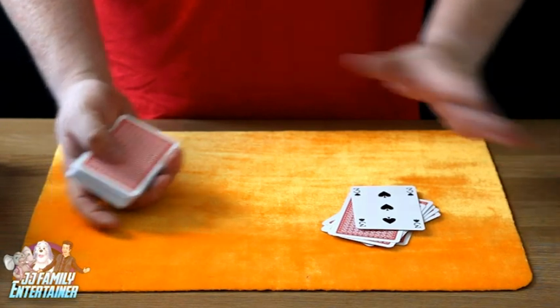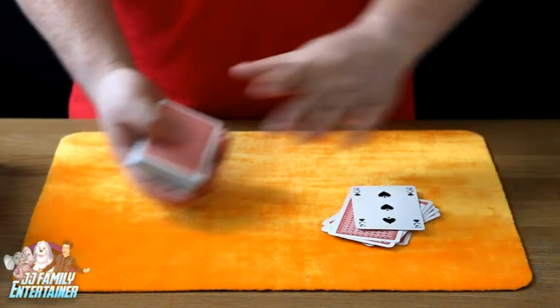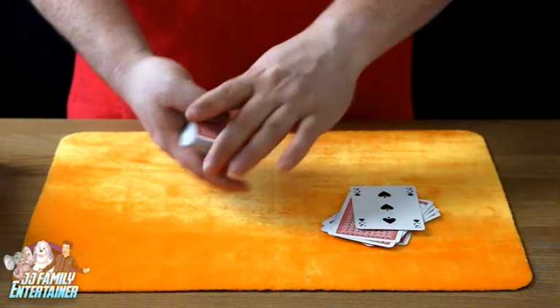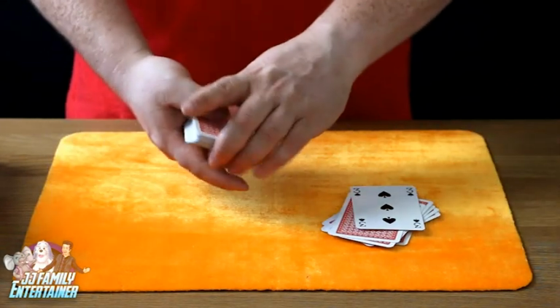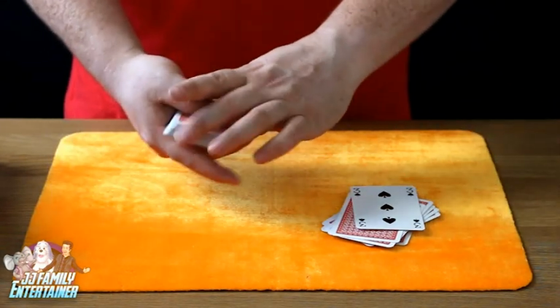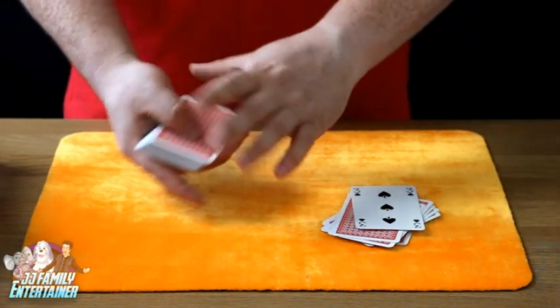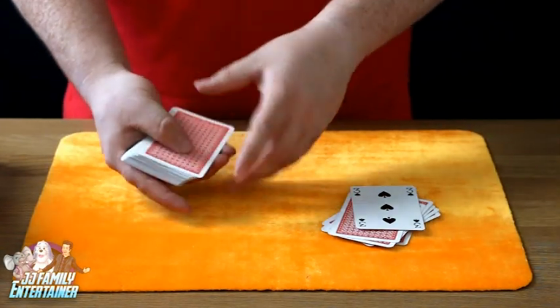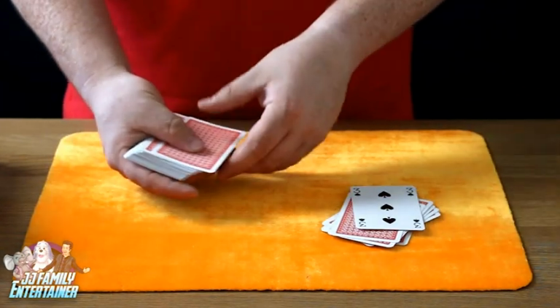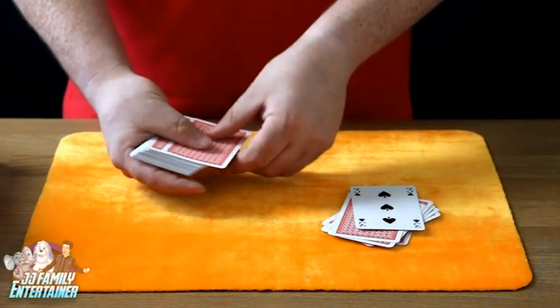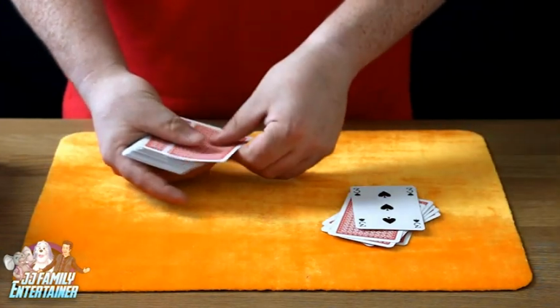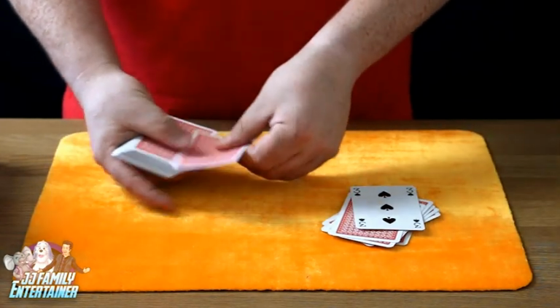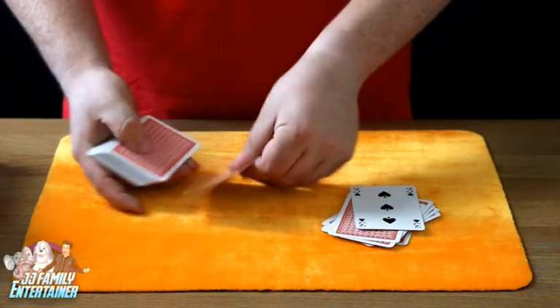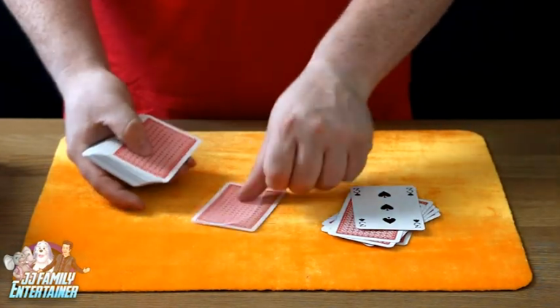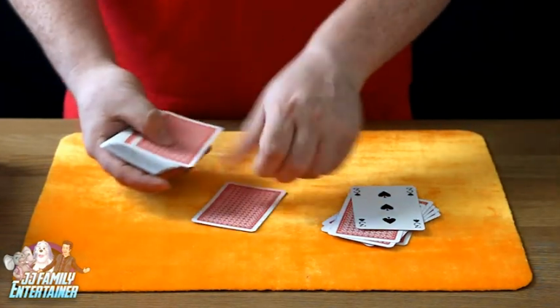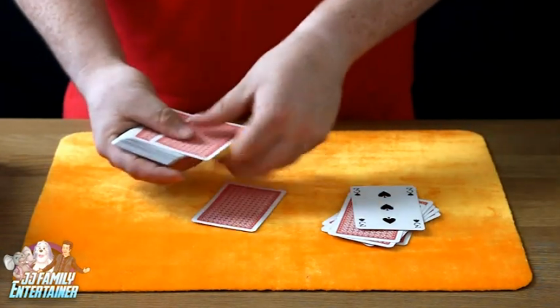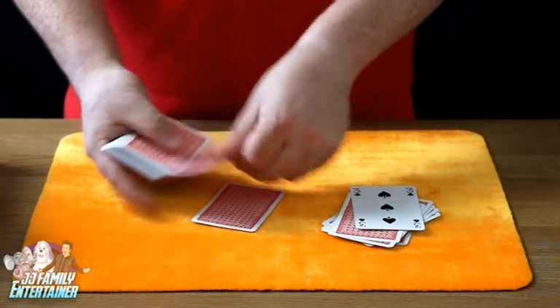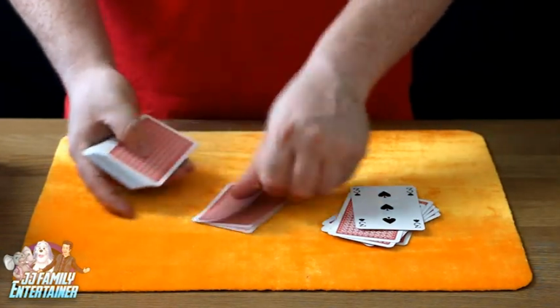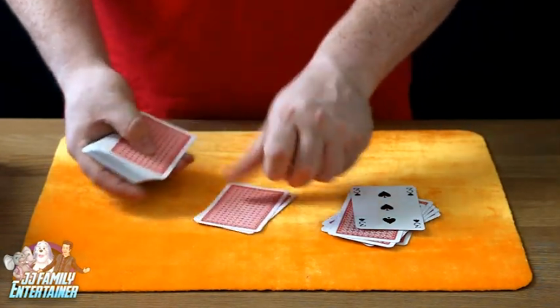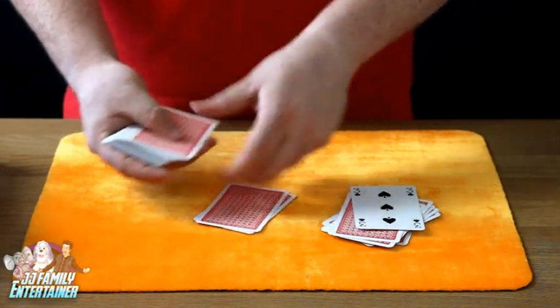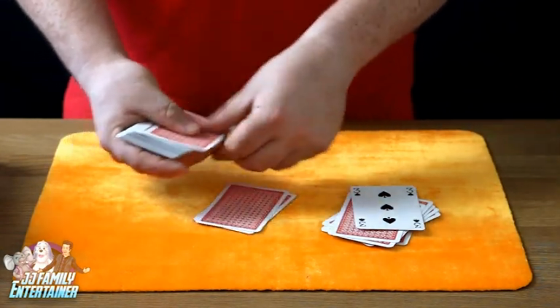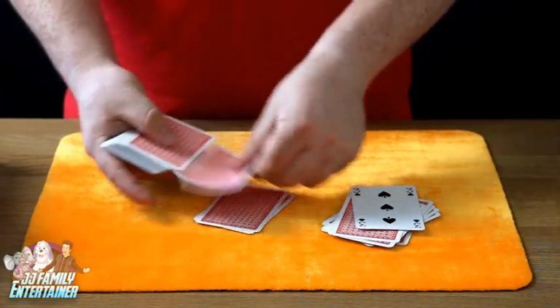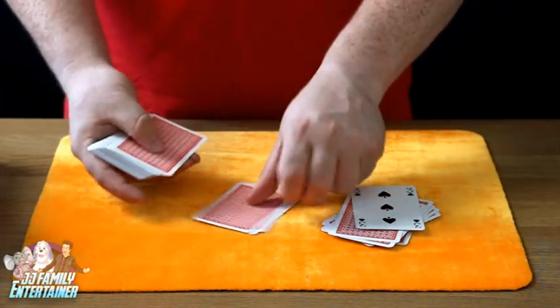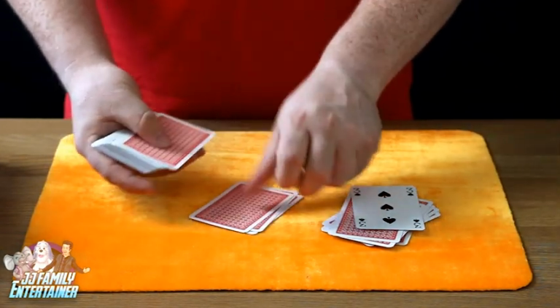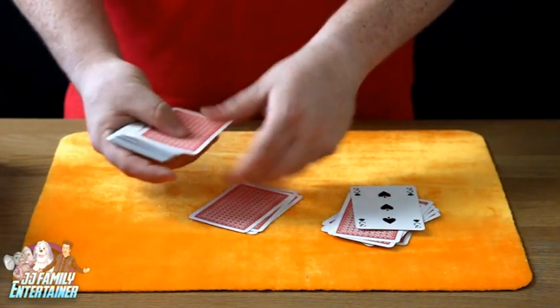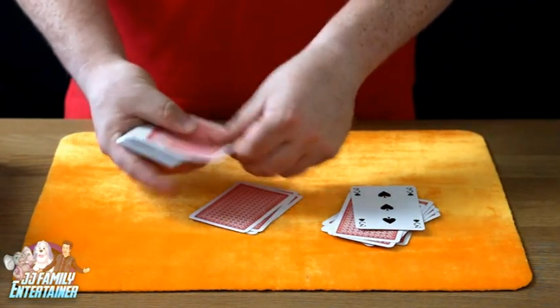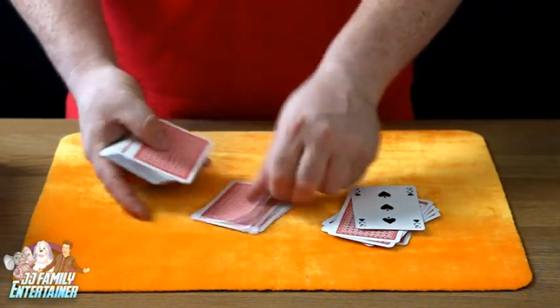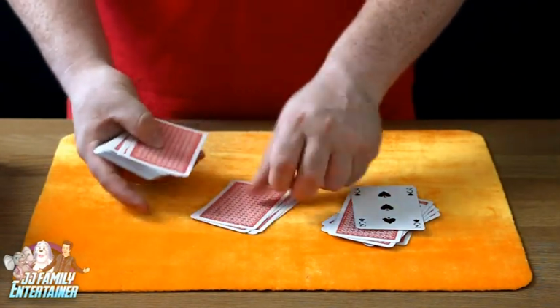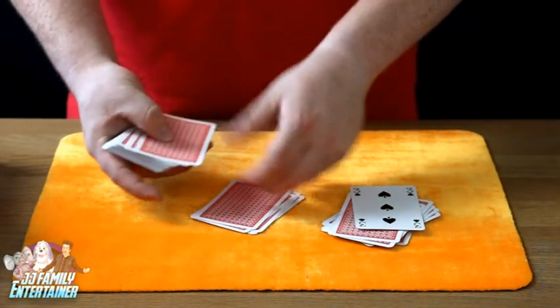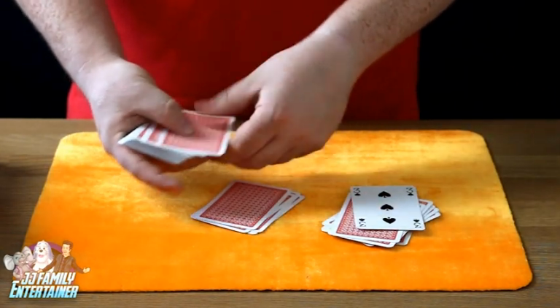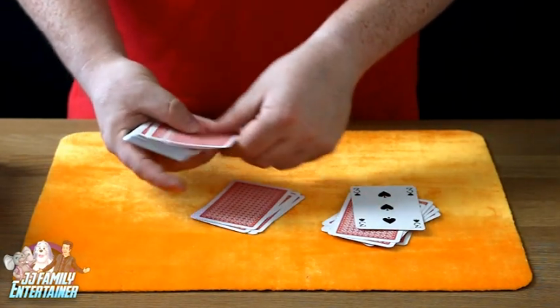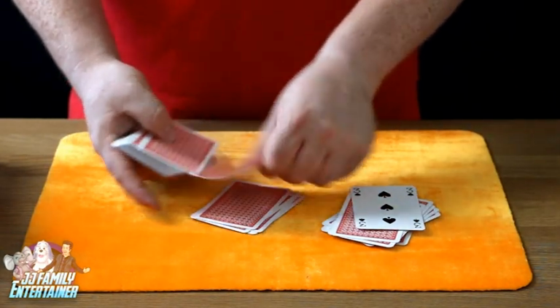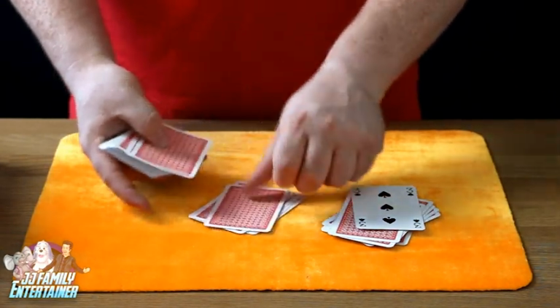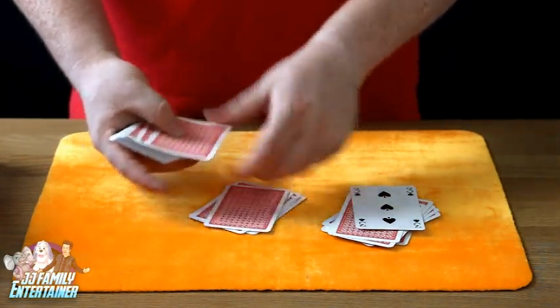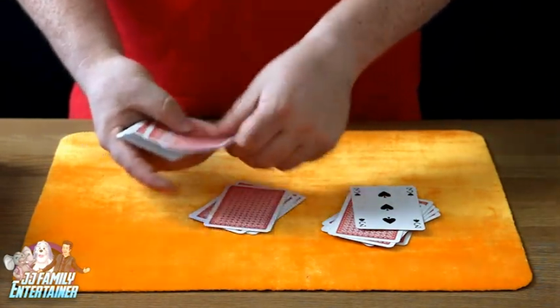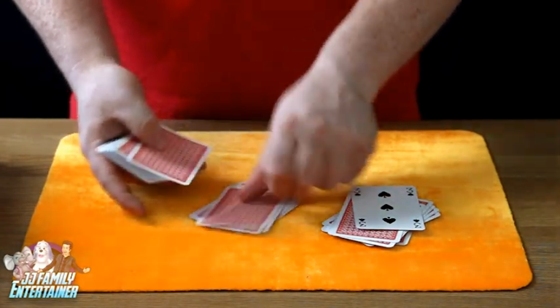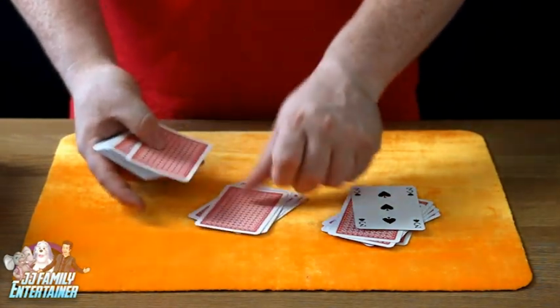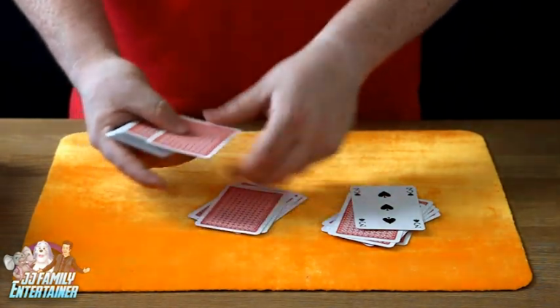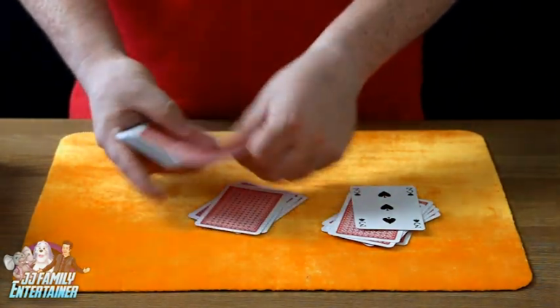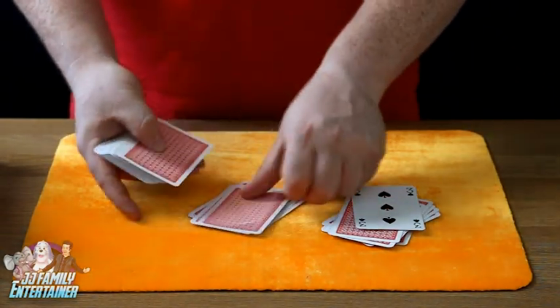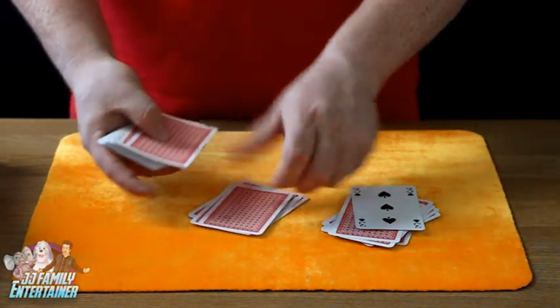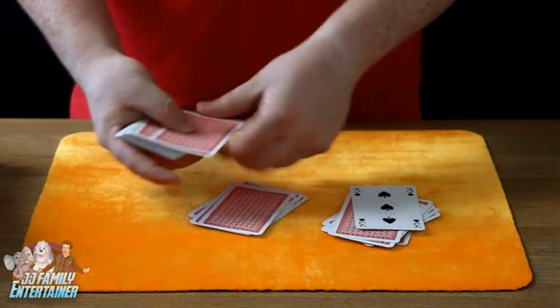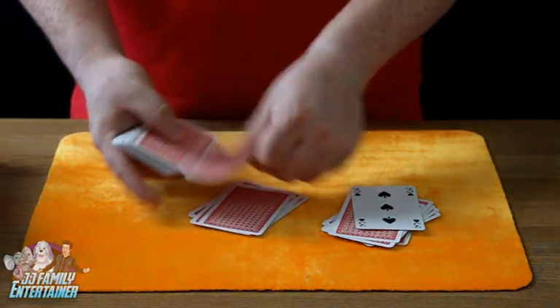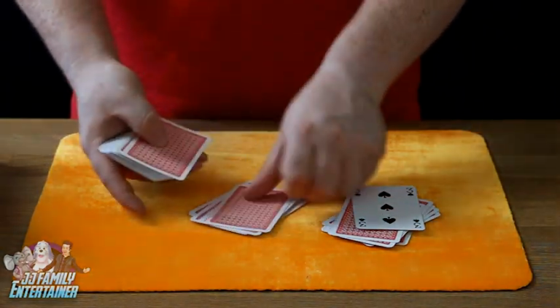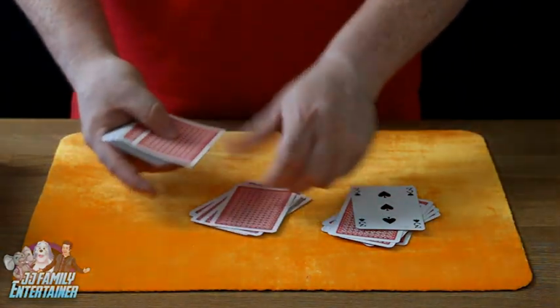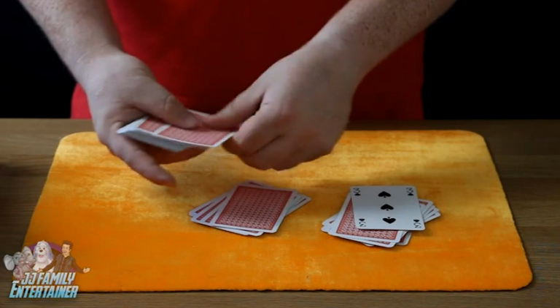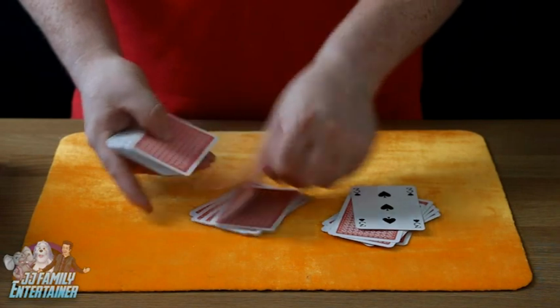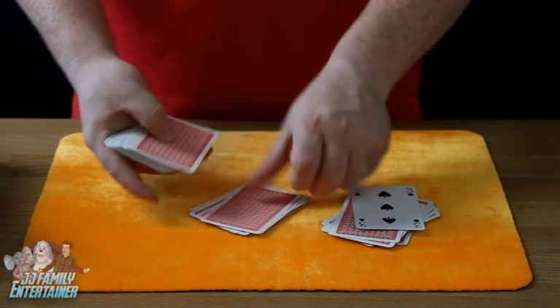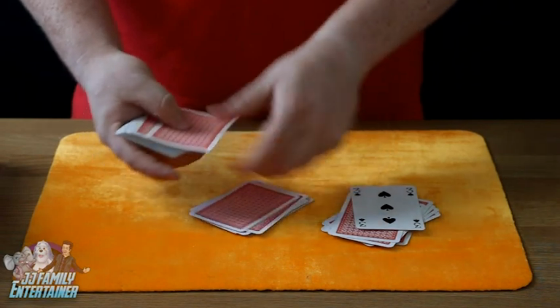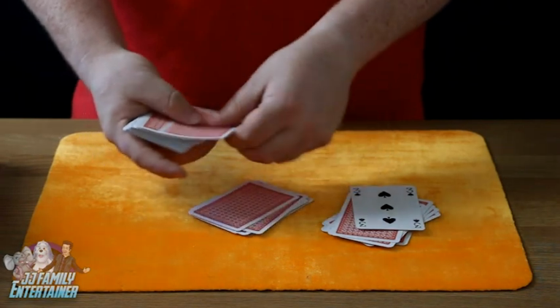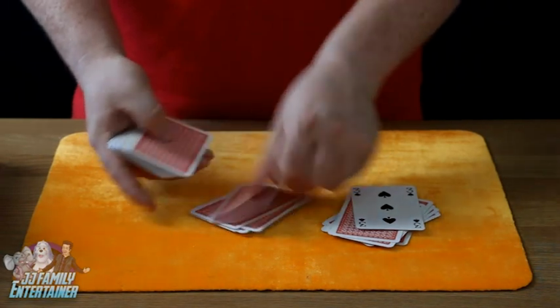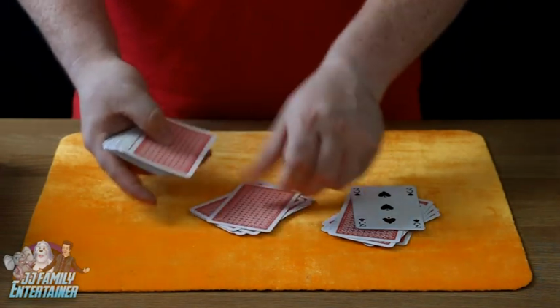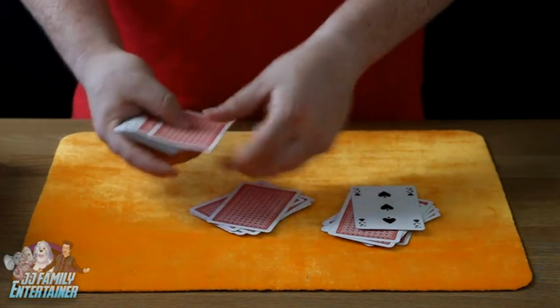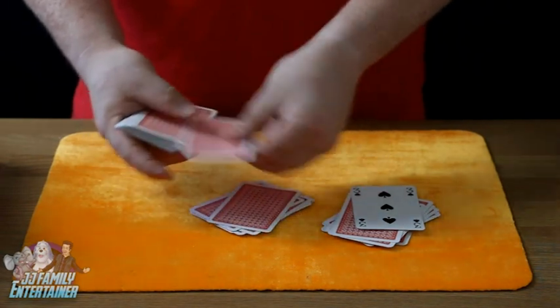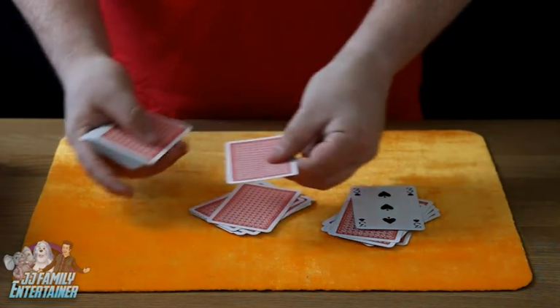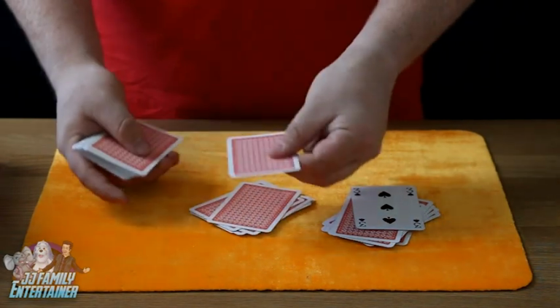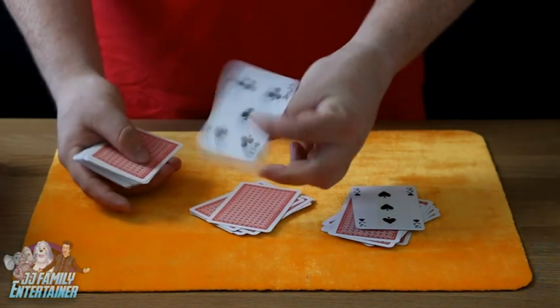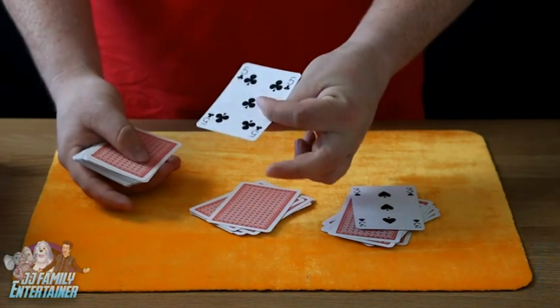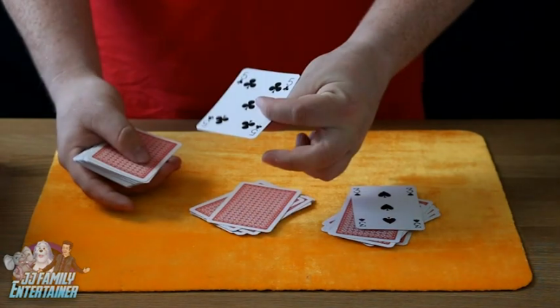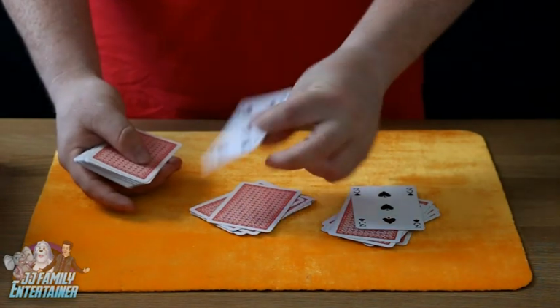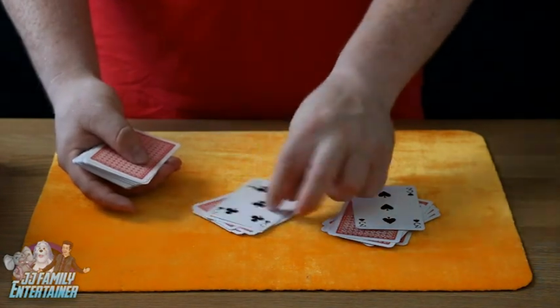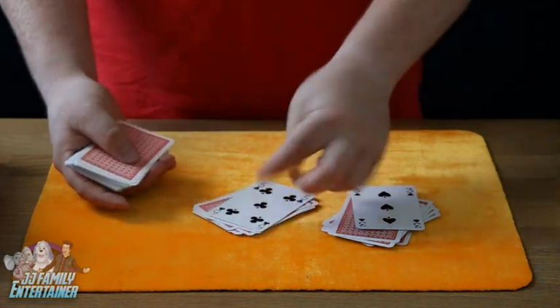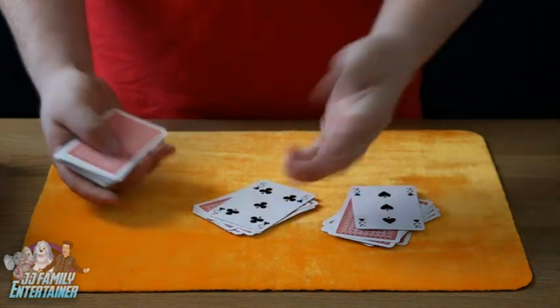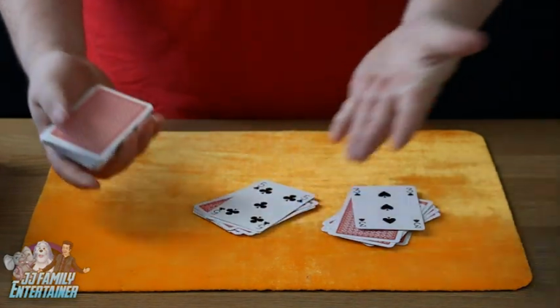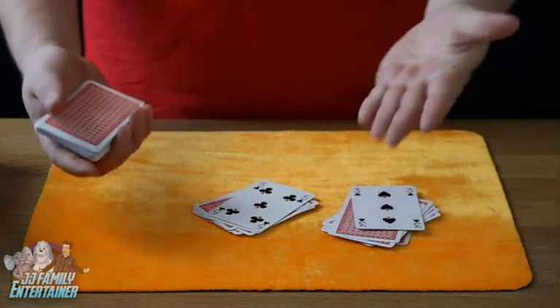What was your card? Five of clubs! Okay, so the five of clubs - go F-I-V-E O-F C-L-U-B-S - five of clubs!